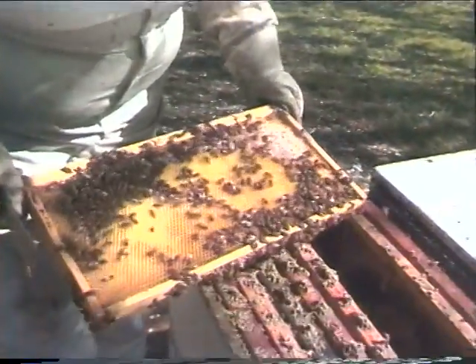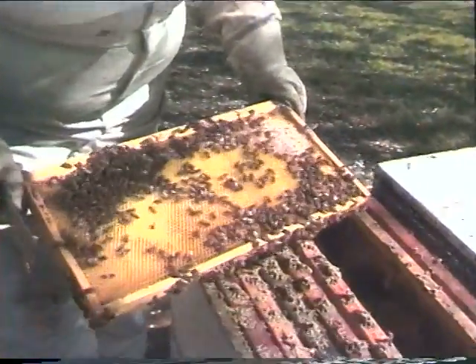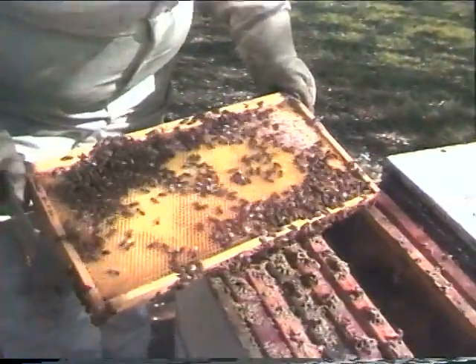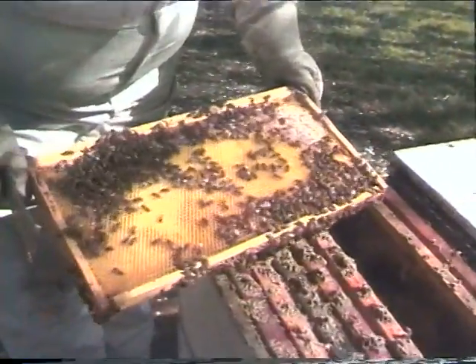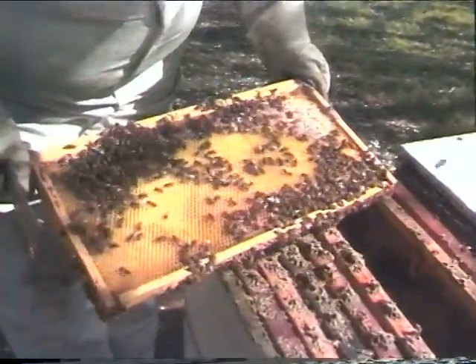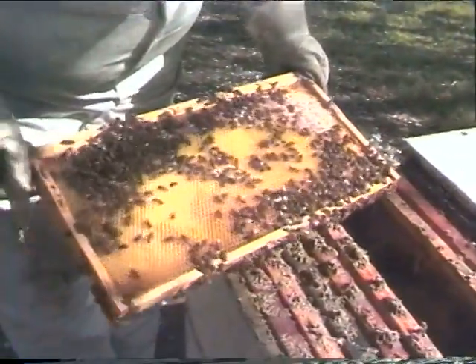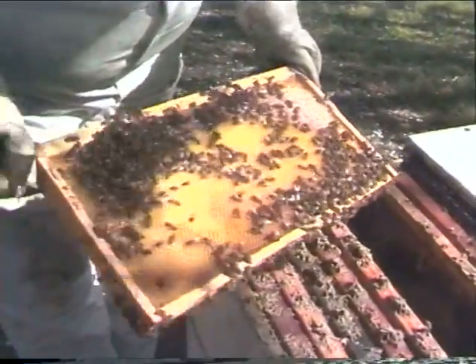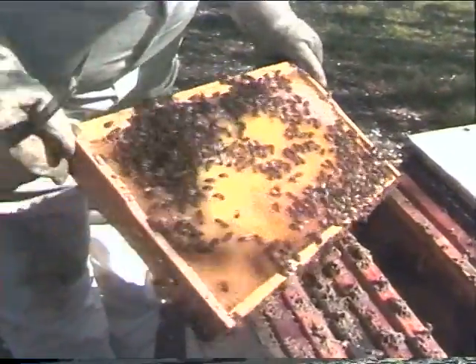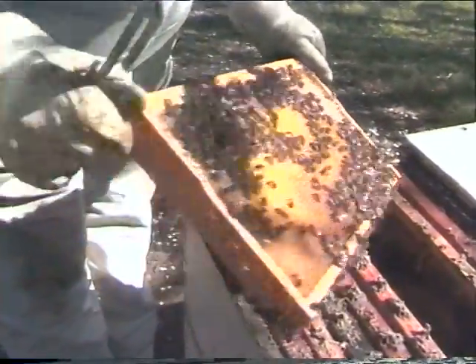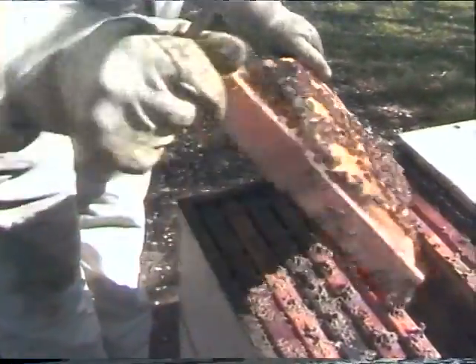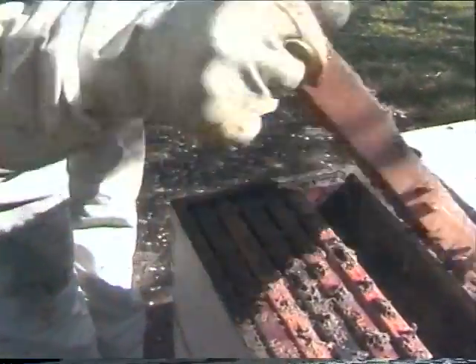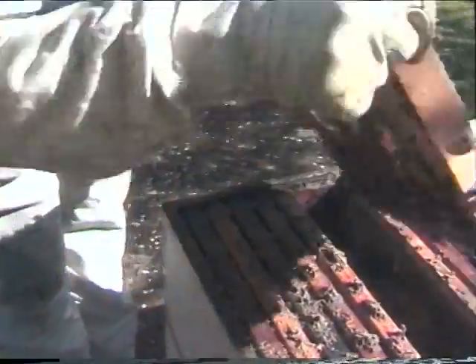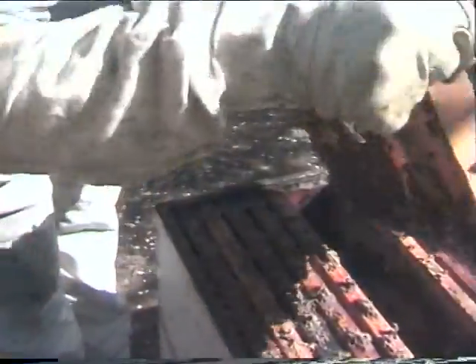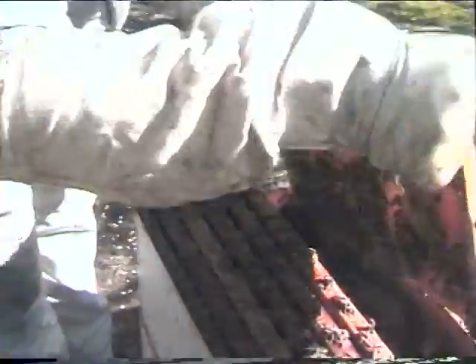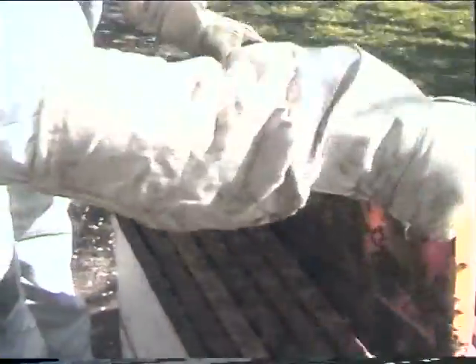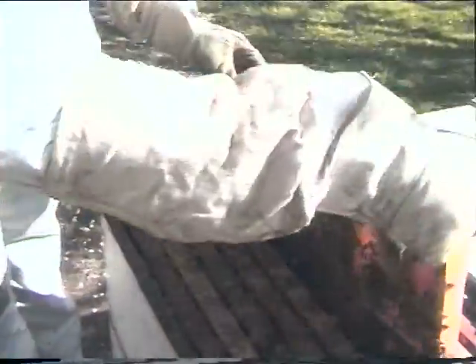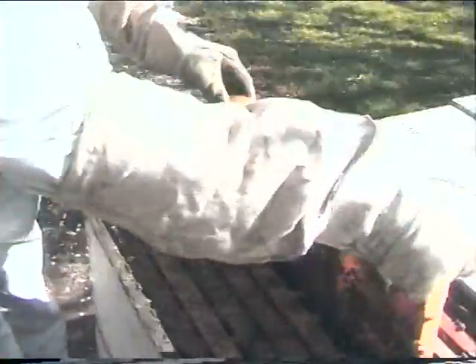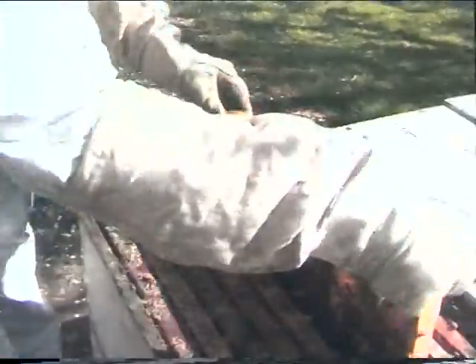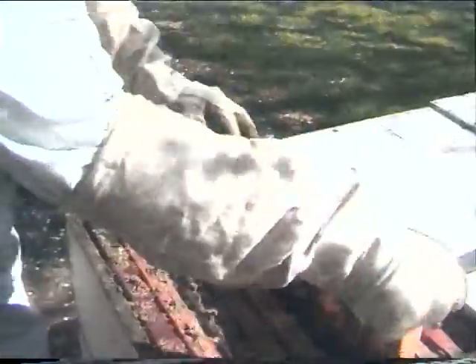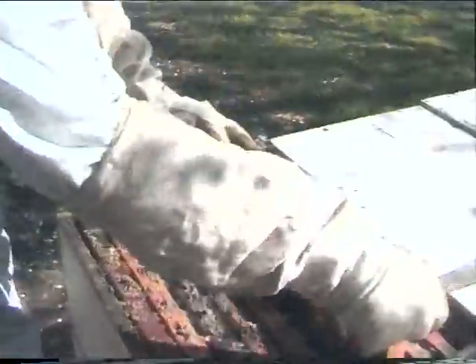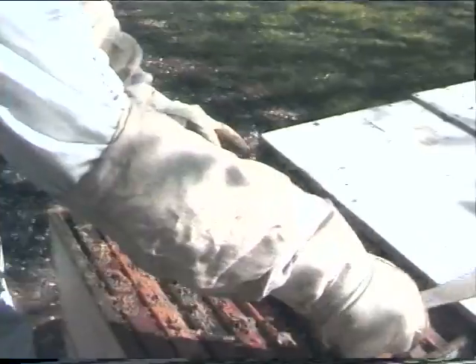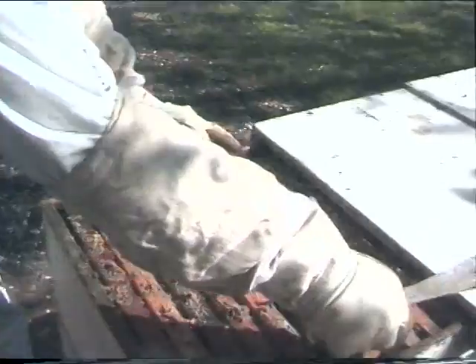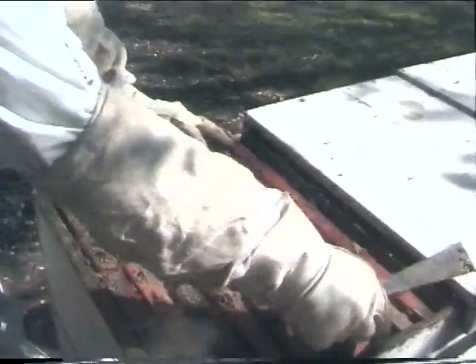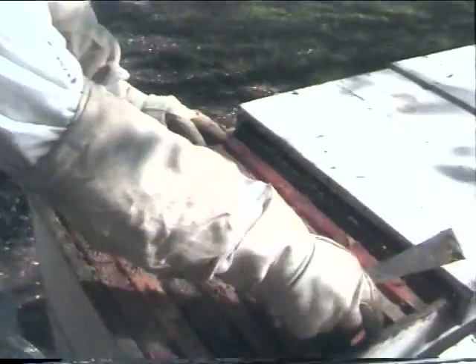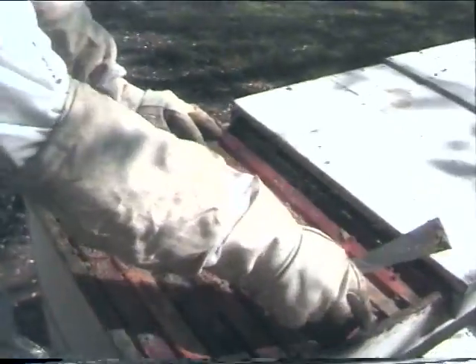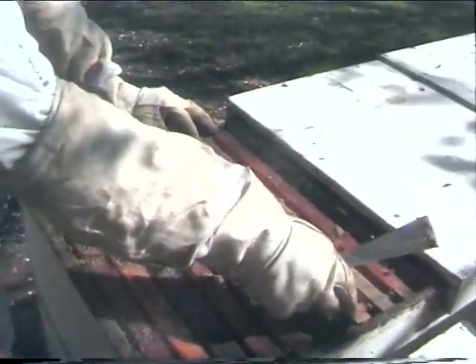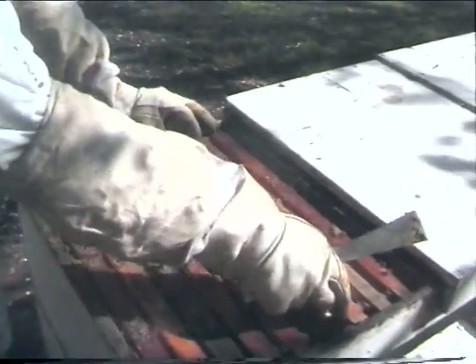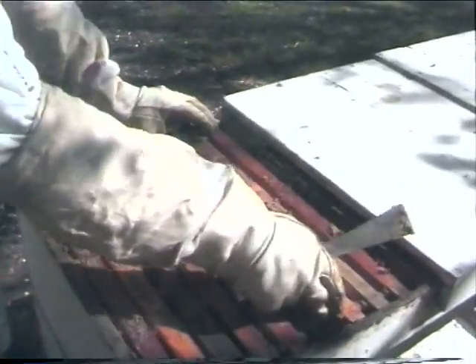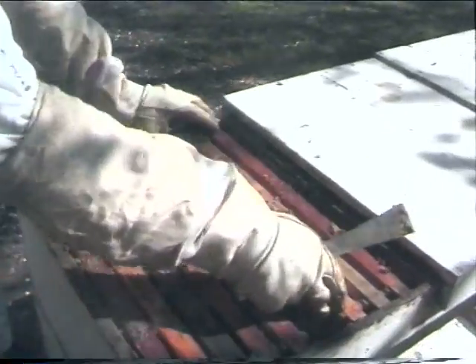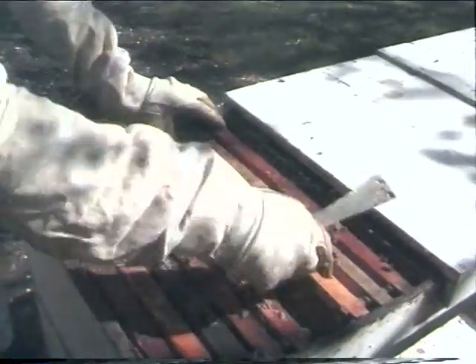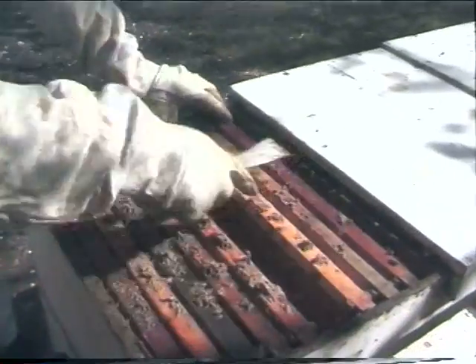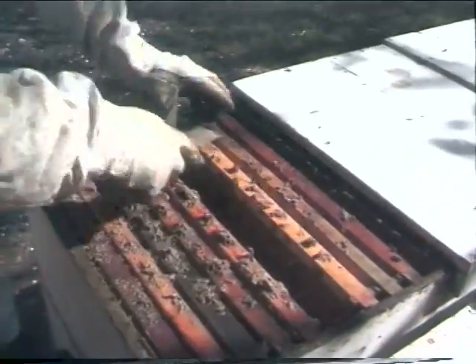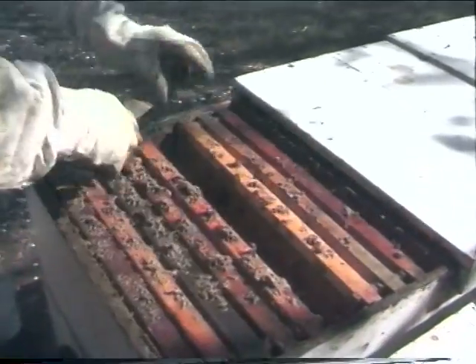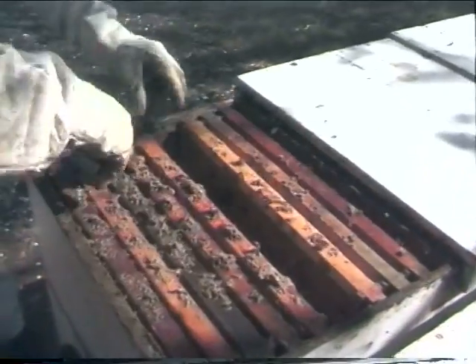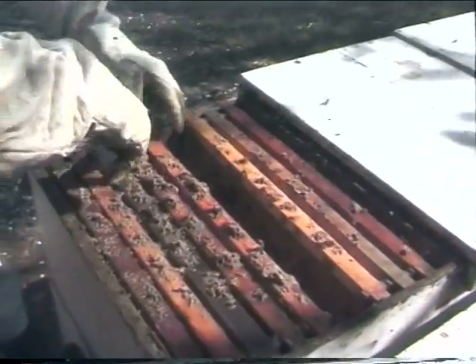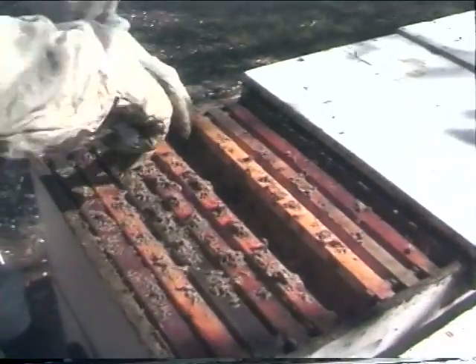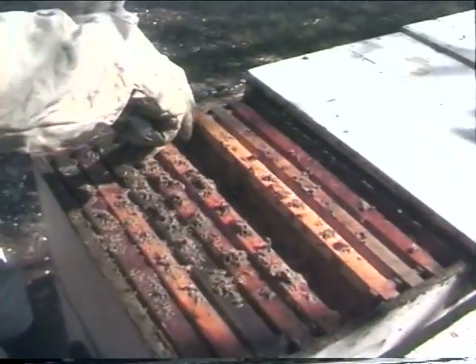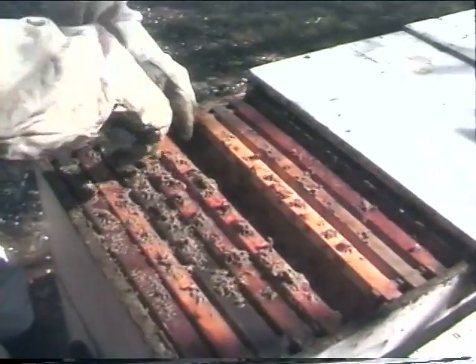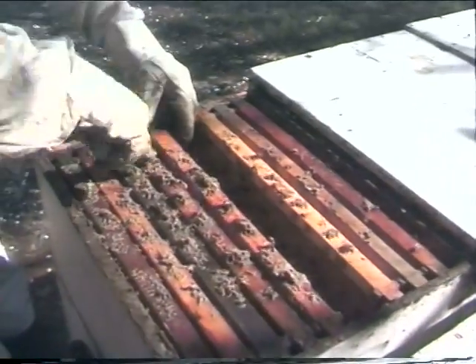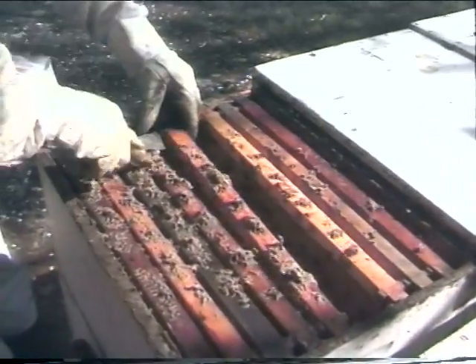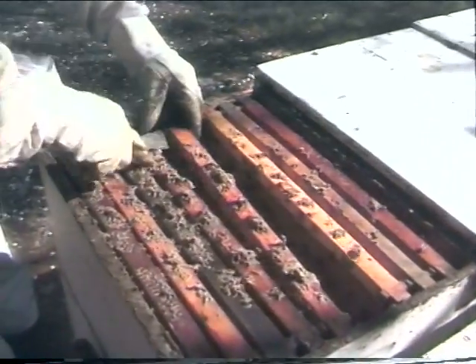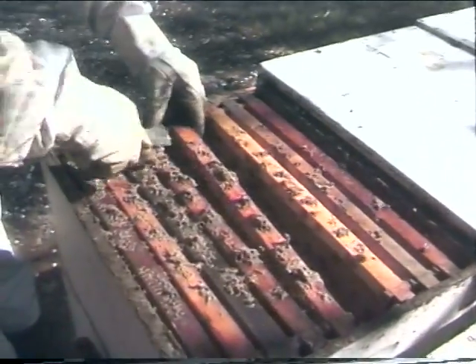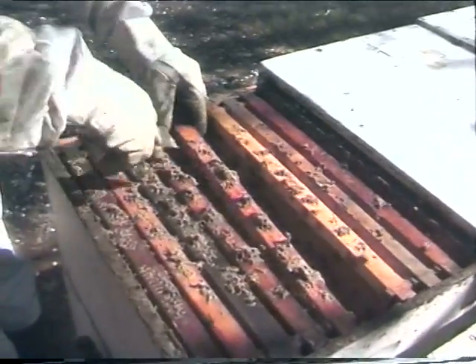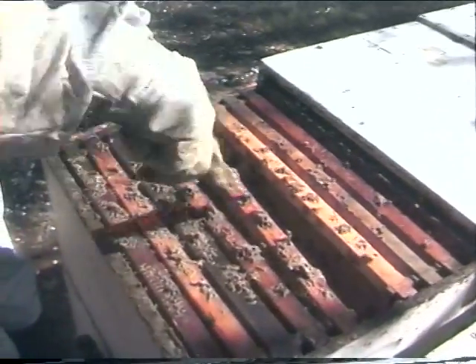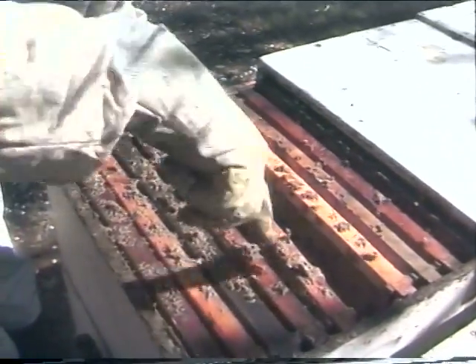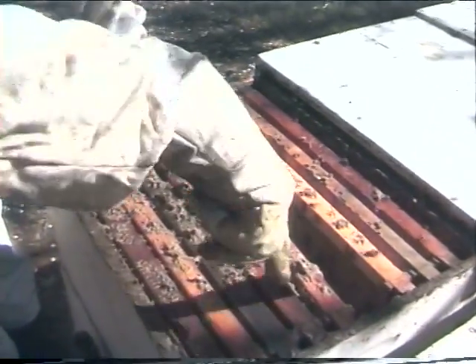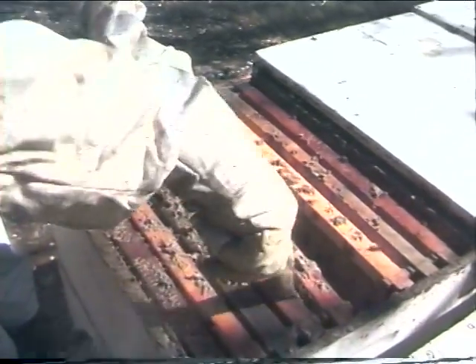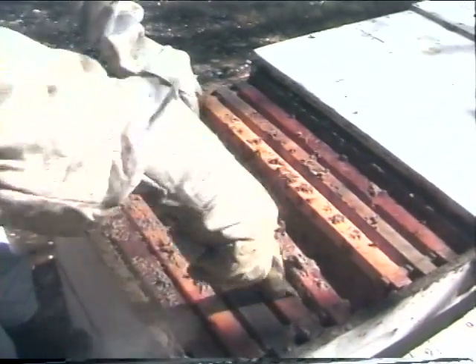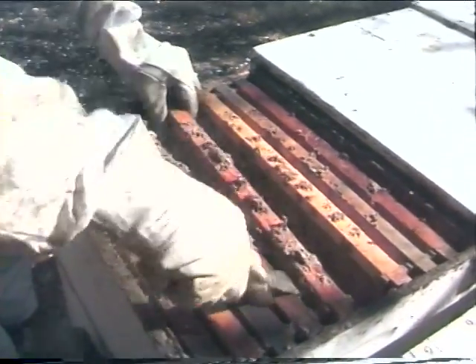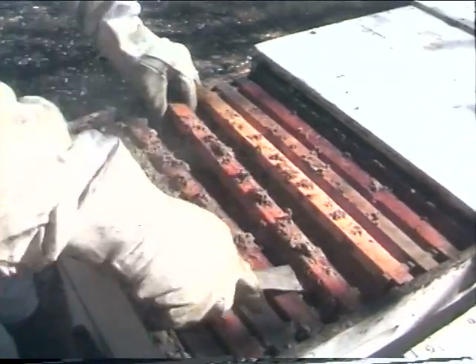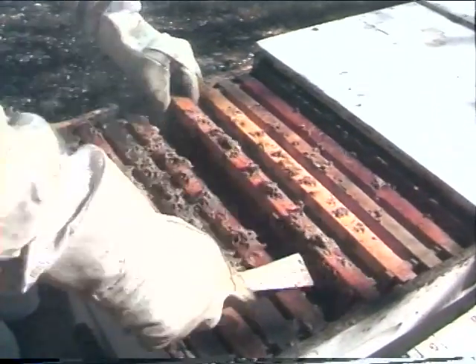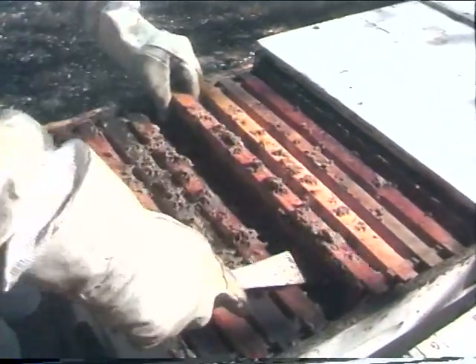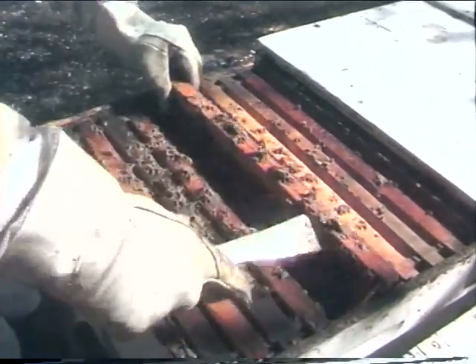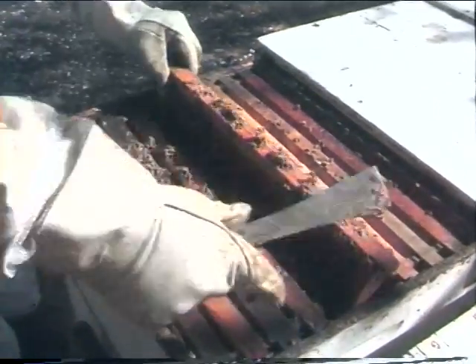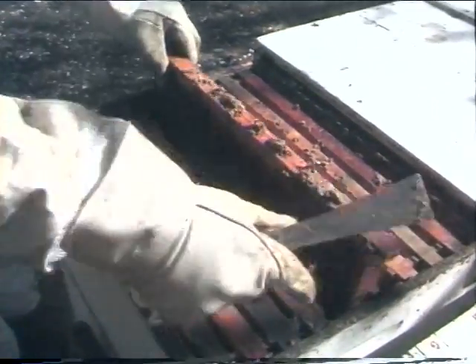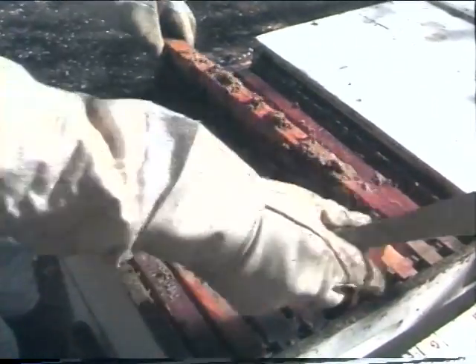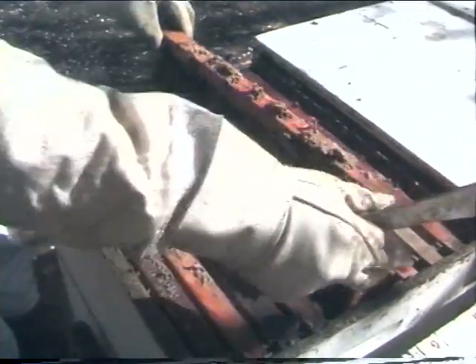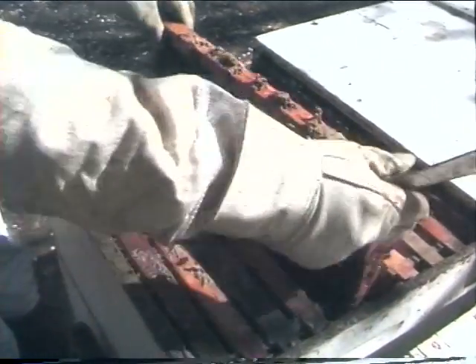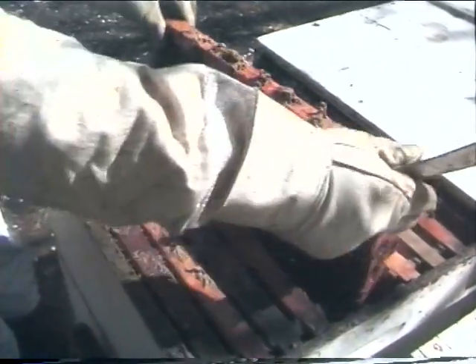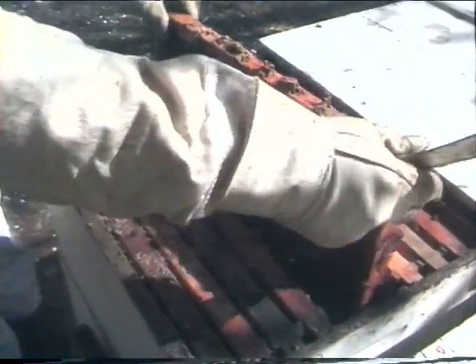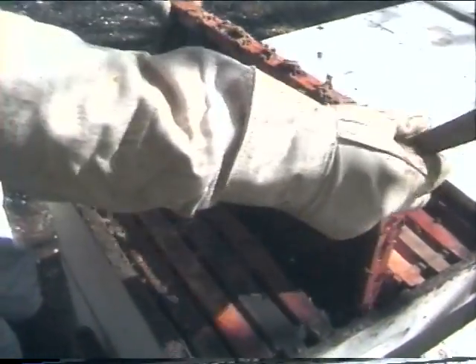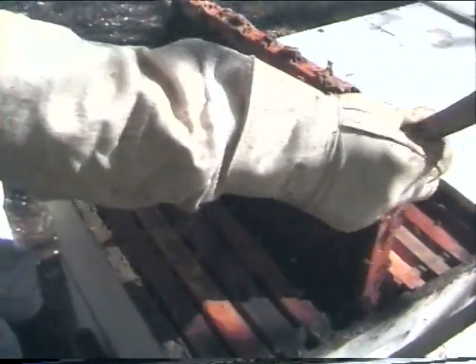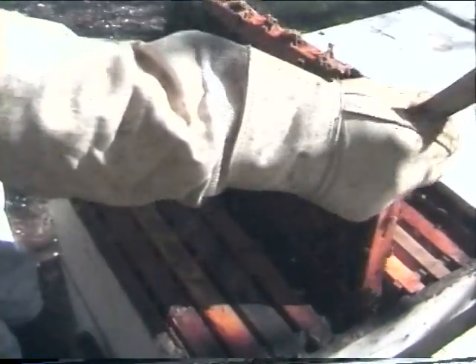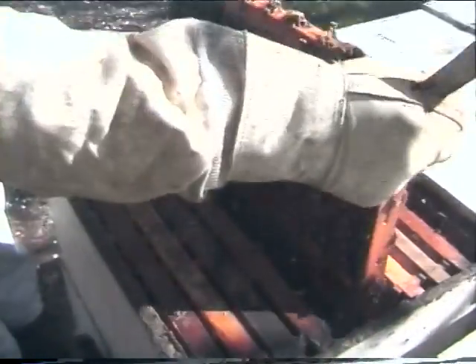The bees are really gentle today. When they're making honey, they're not too mean. So we keep moving across there.